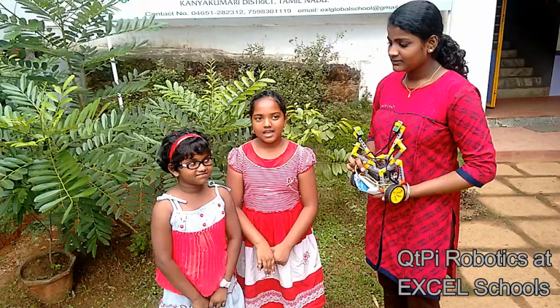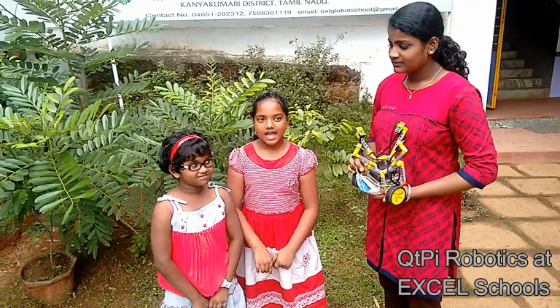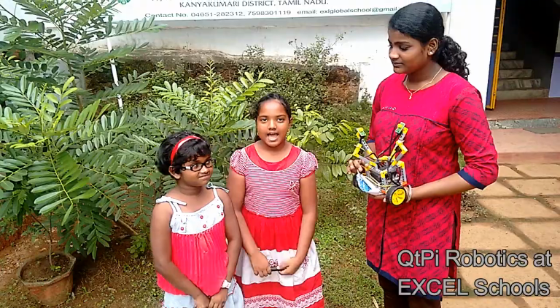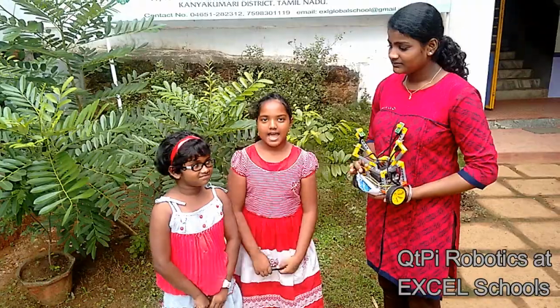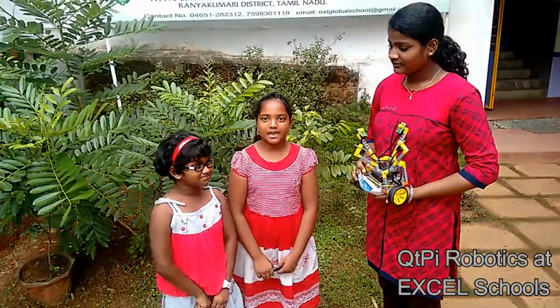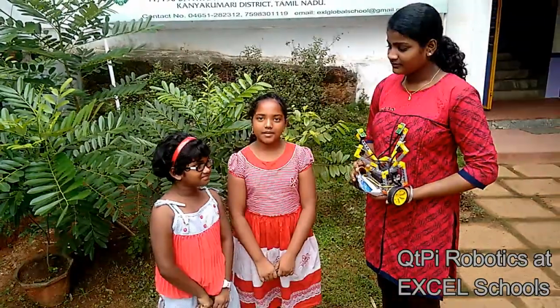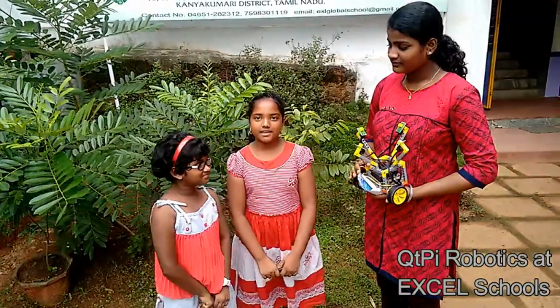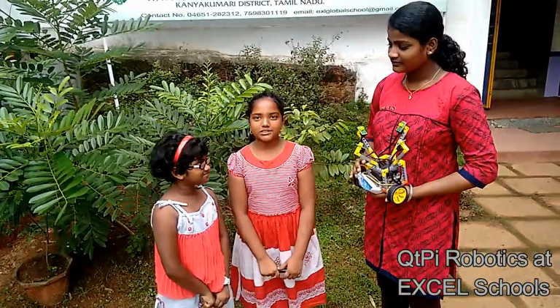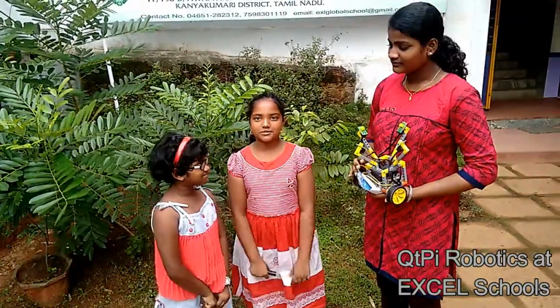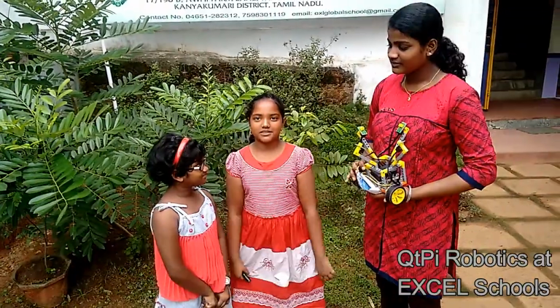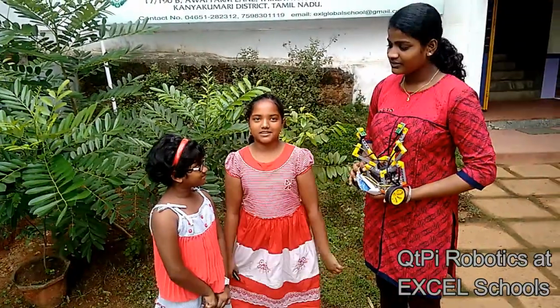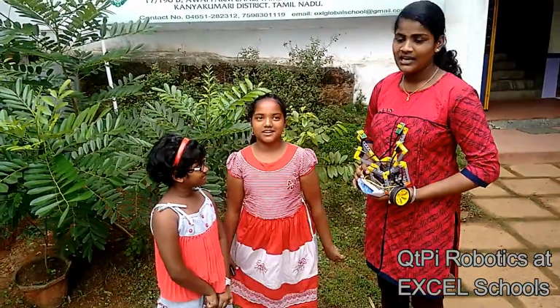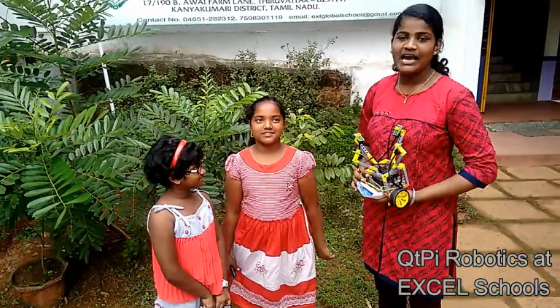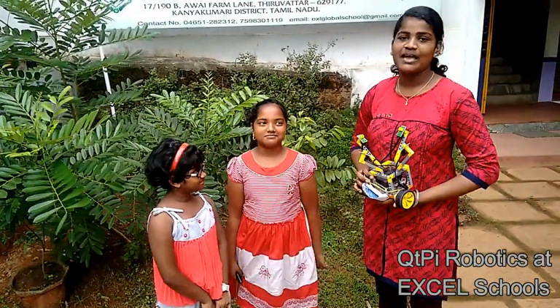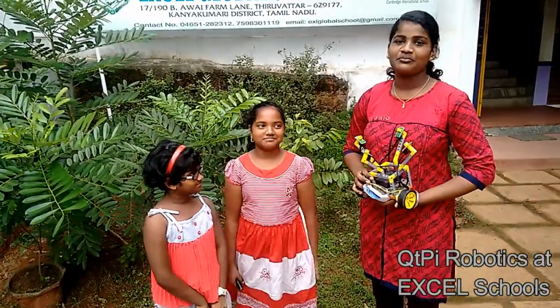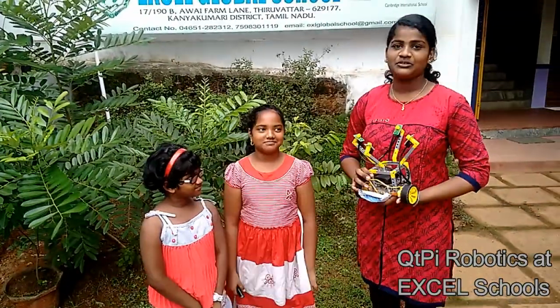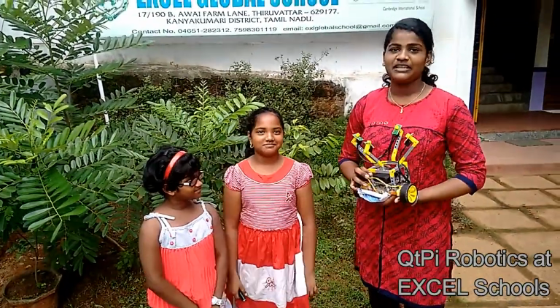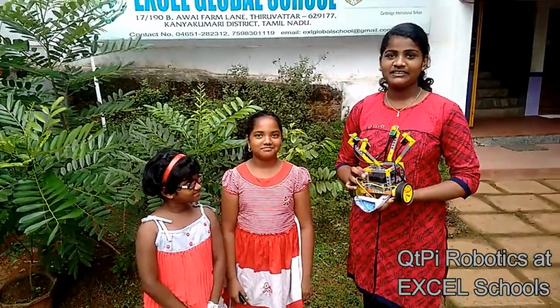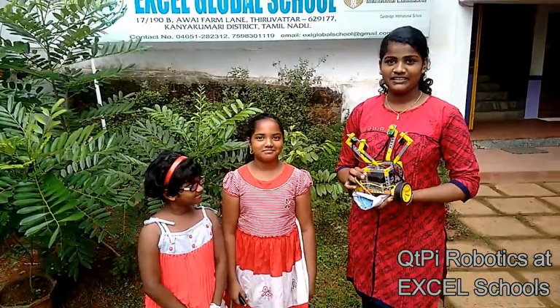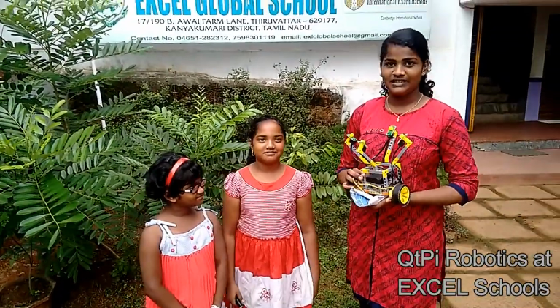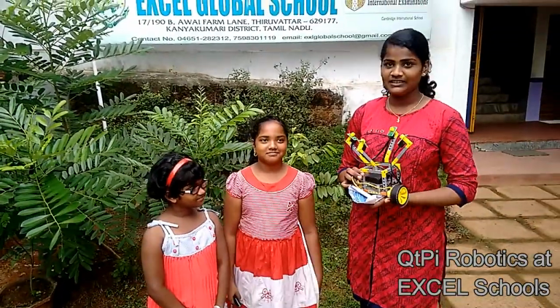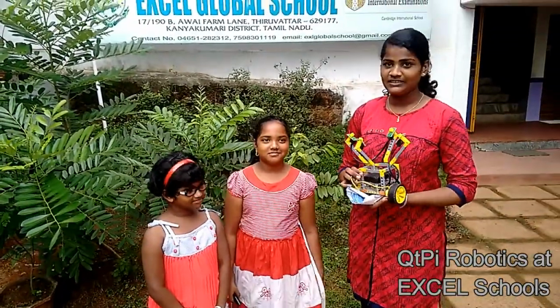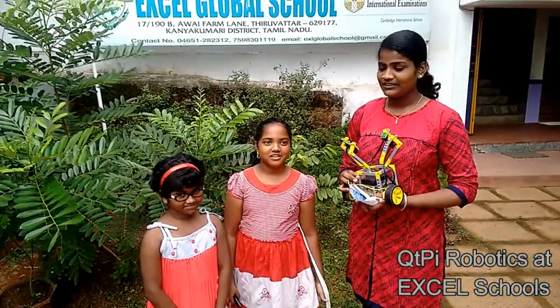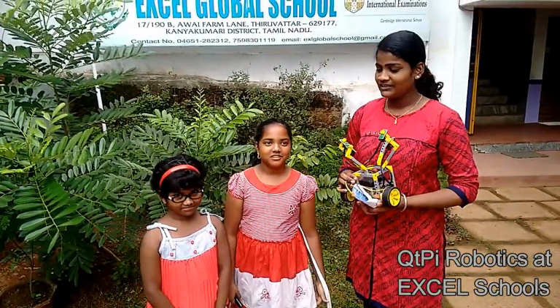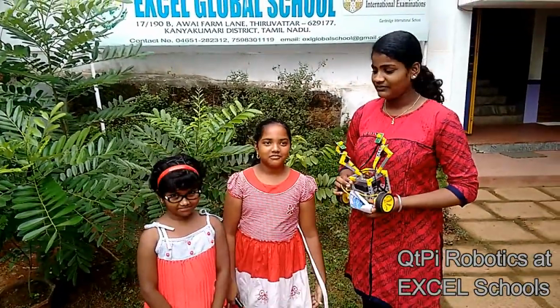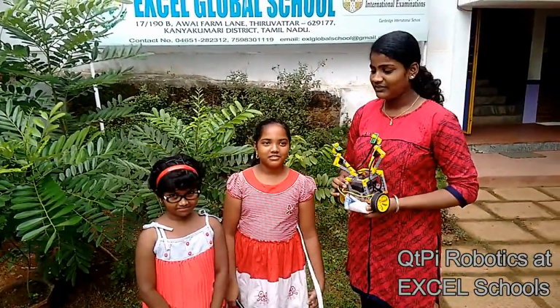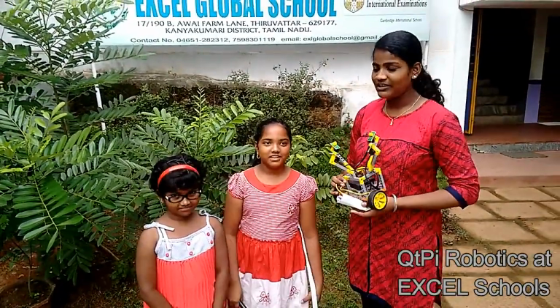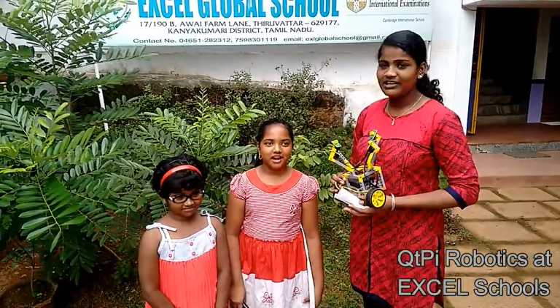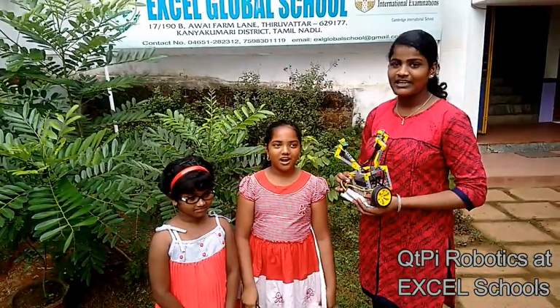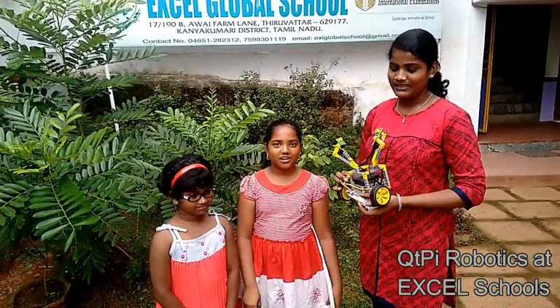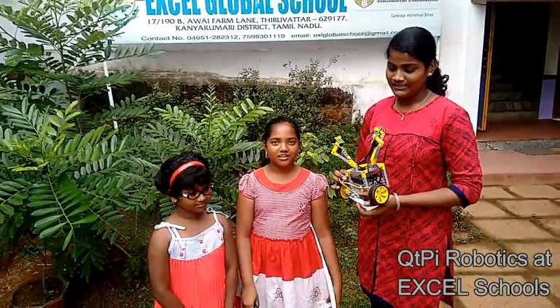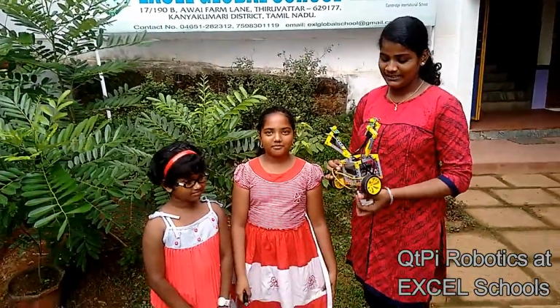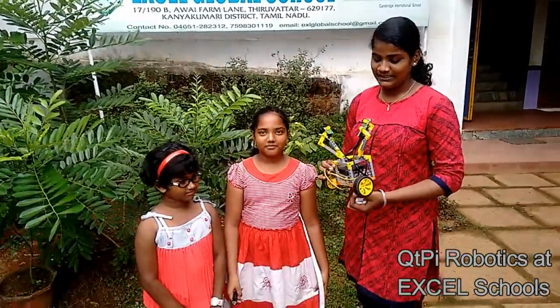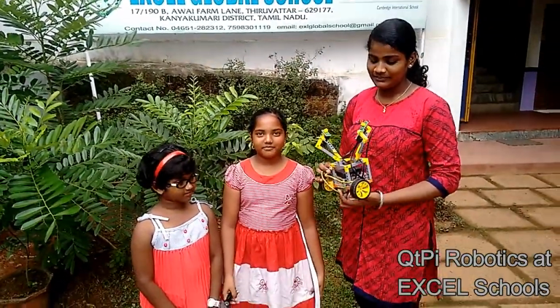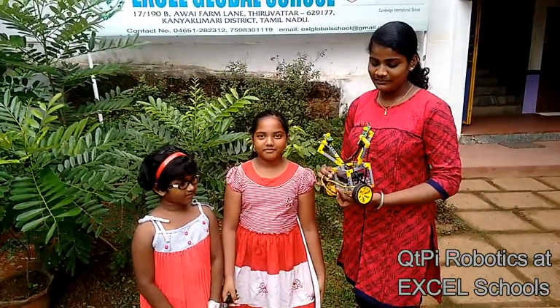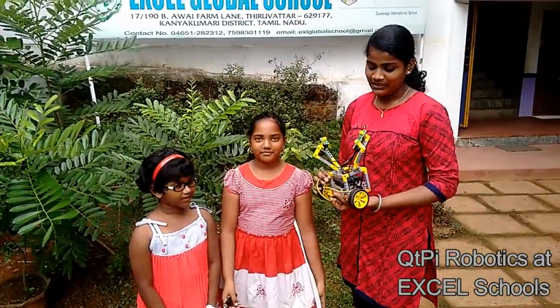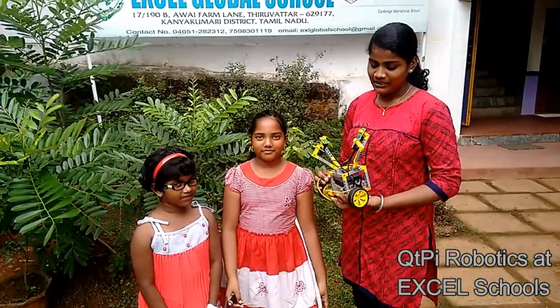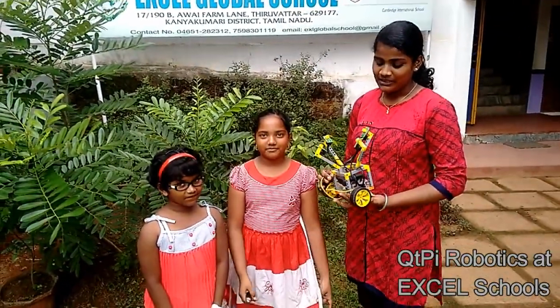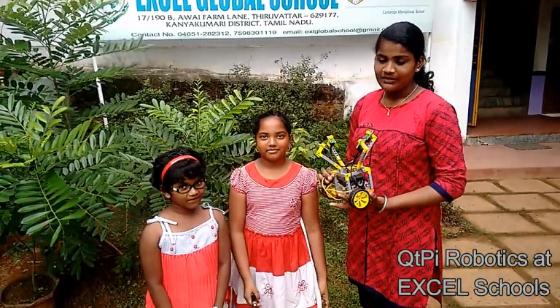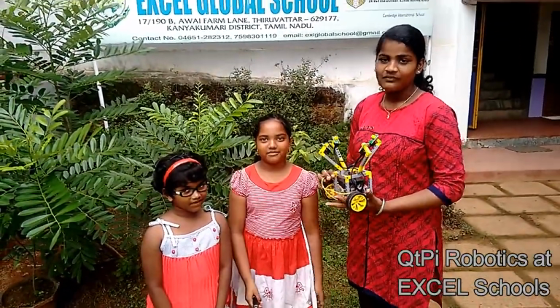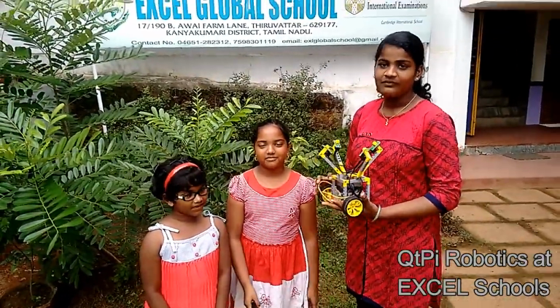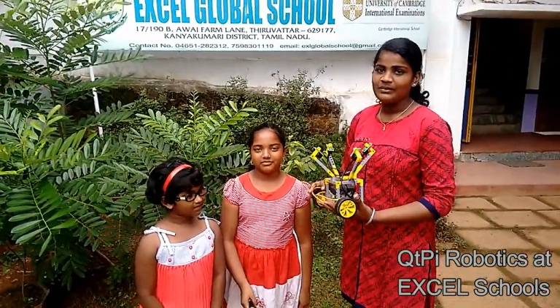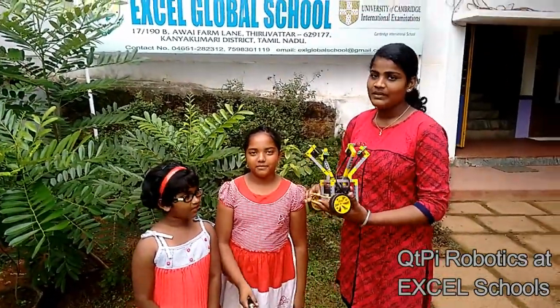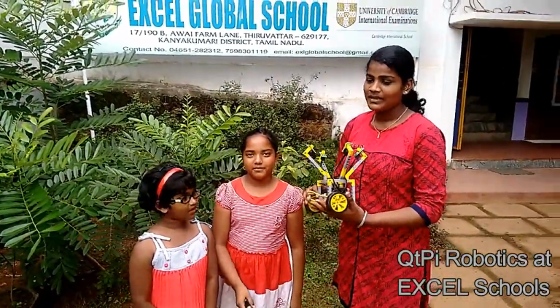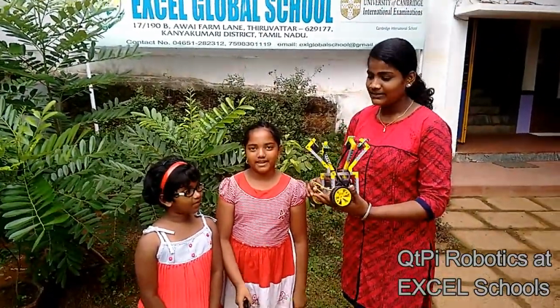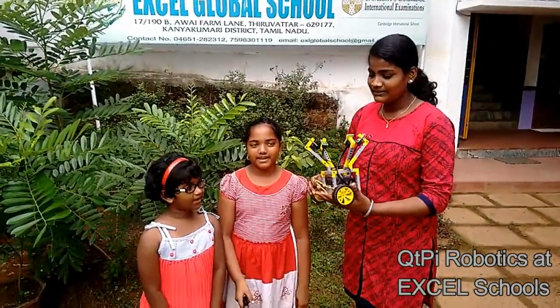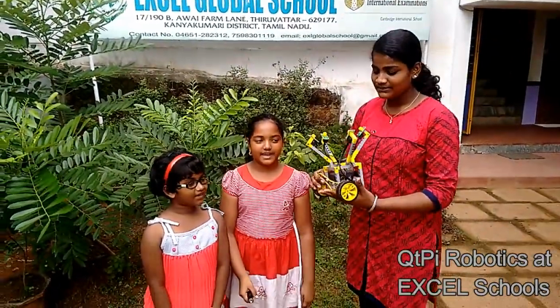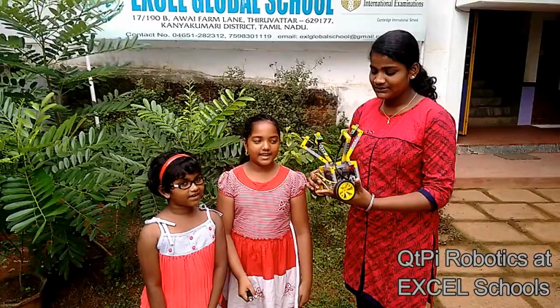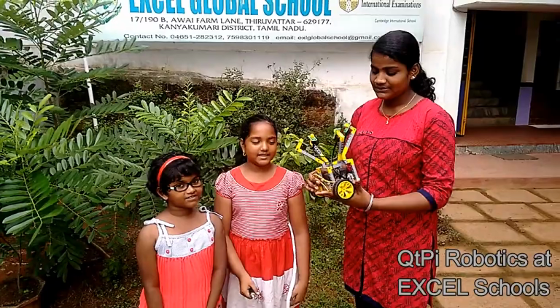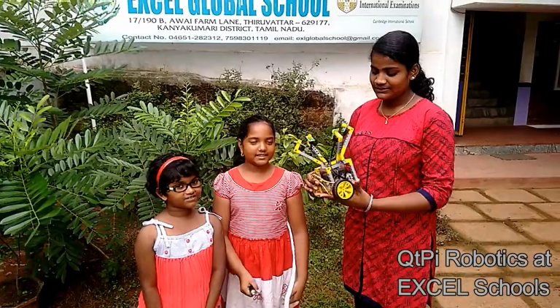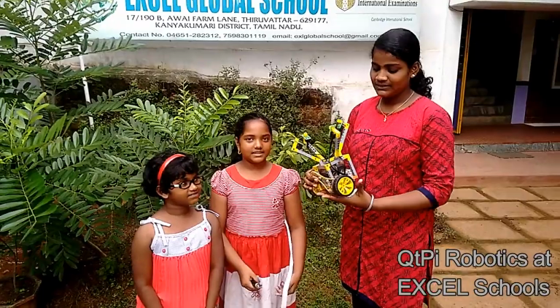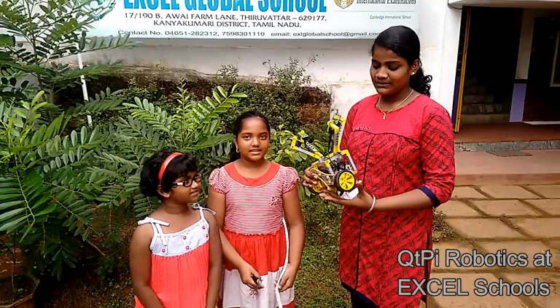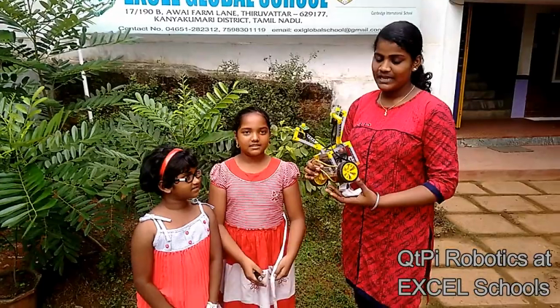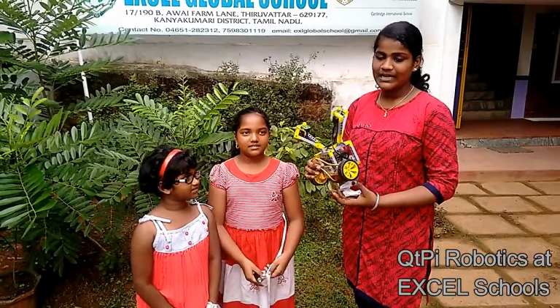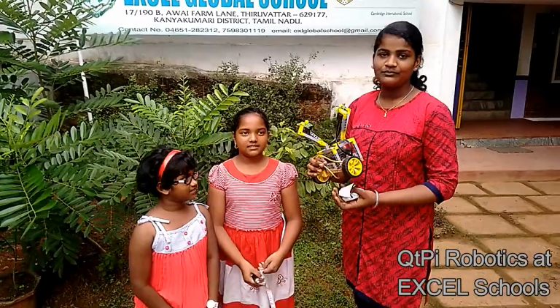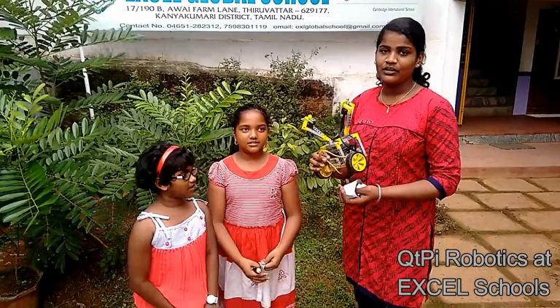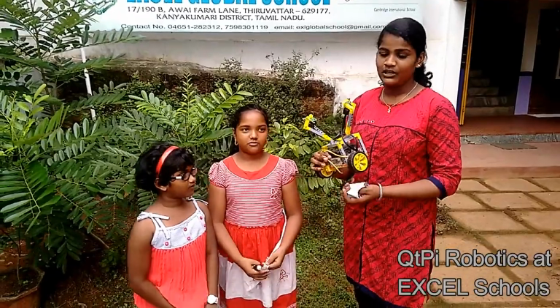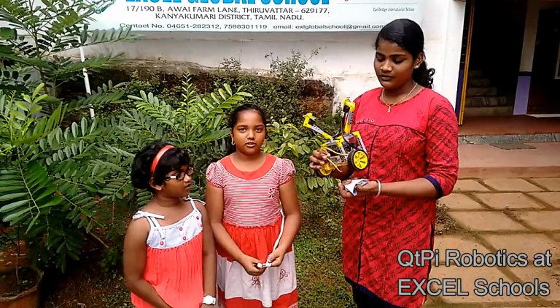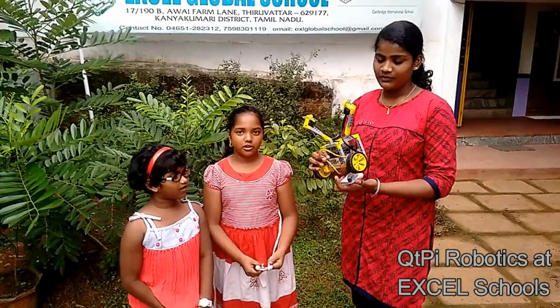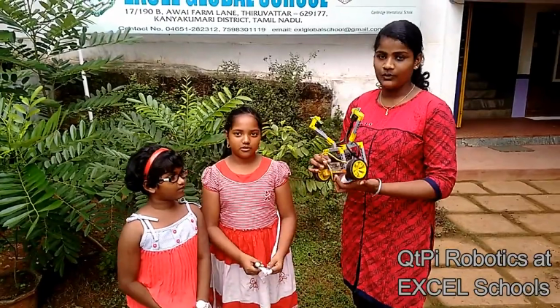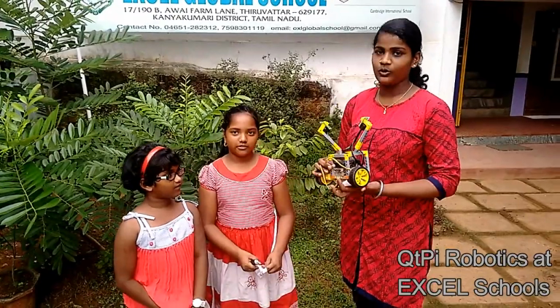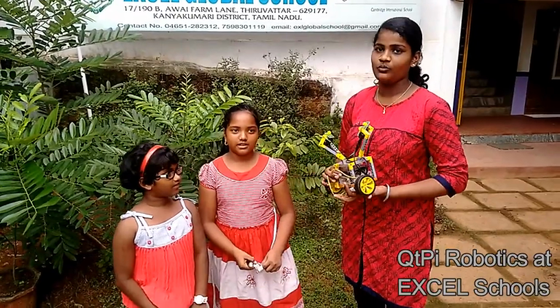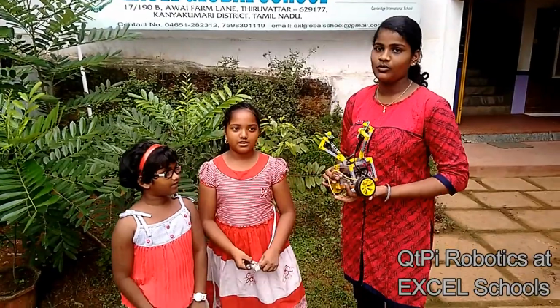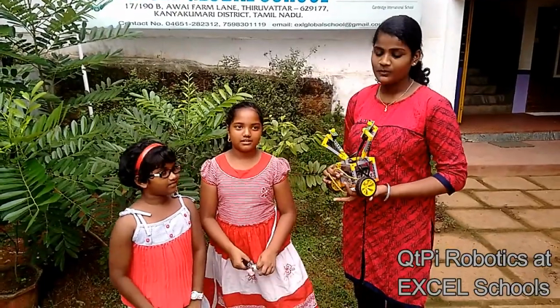Hi, my name is Juna. Light follower robot.